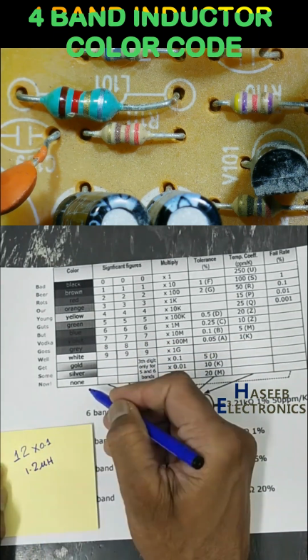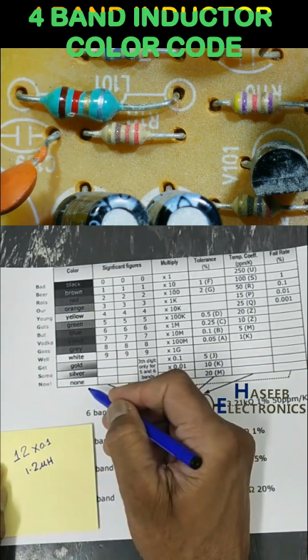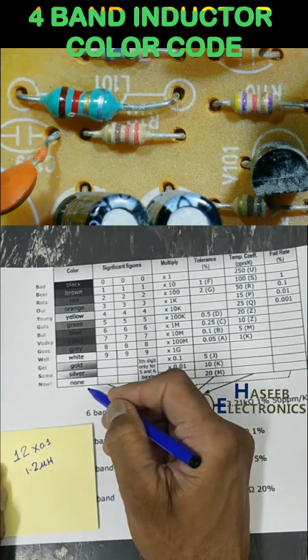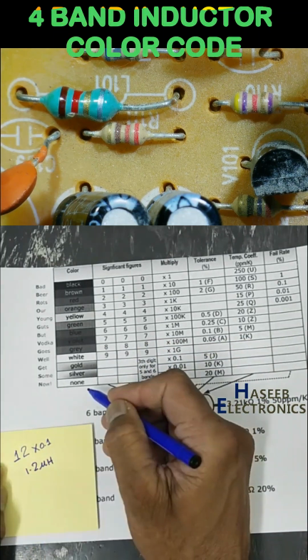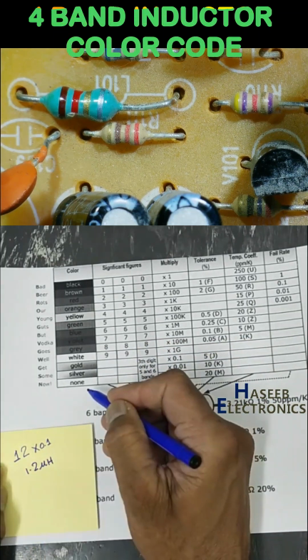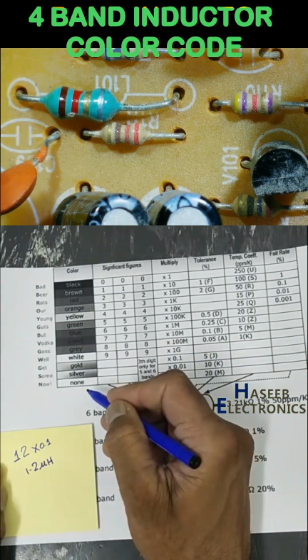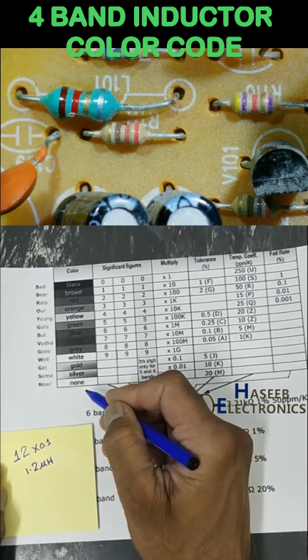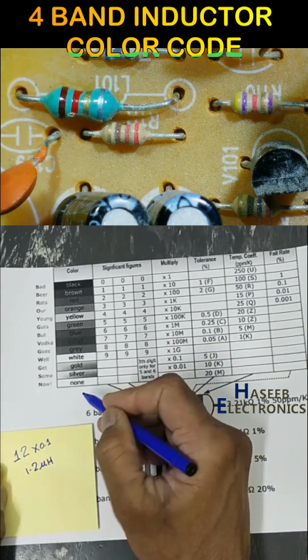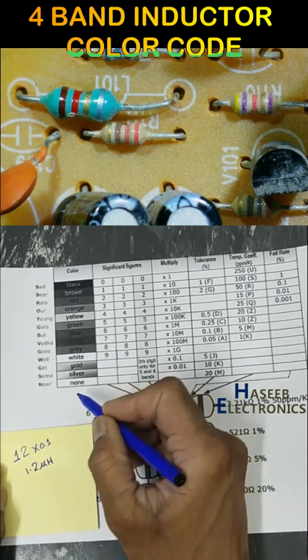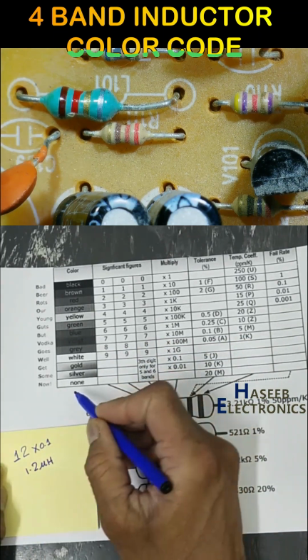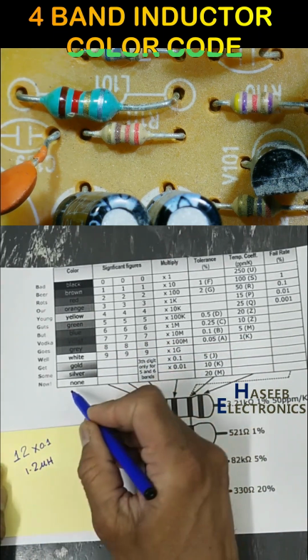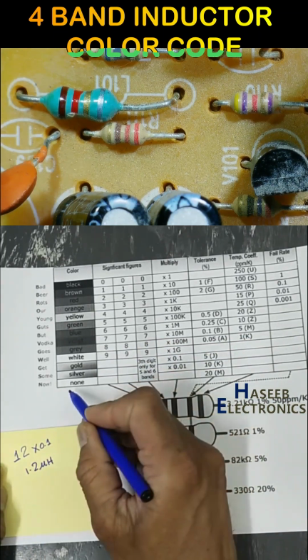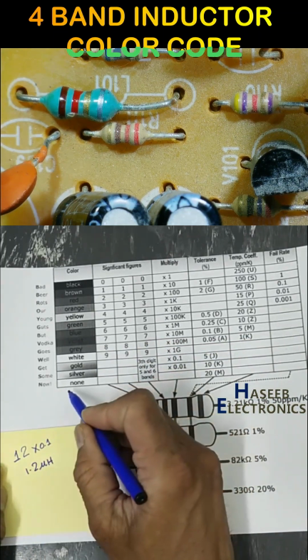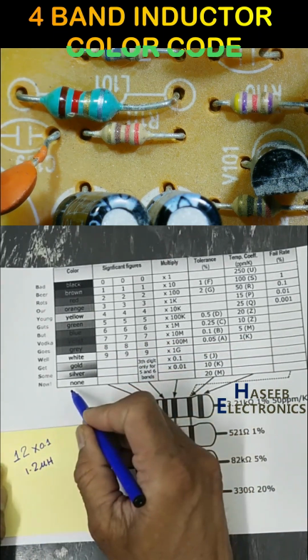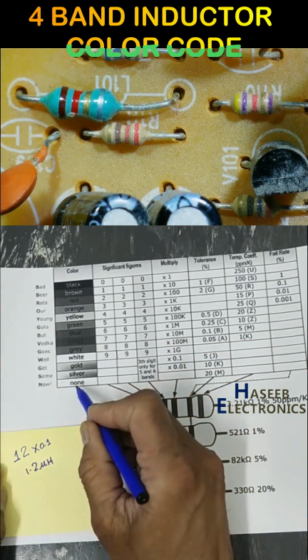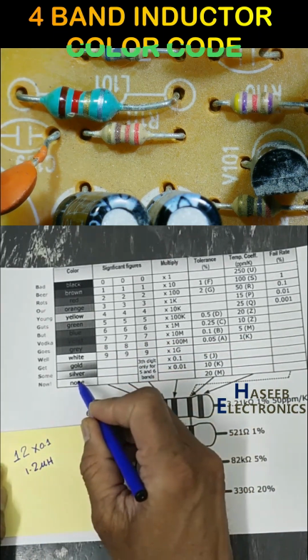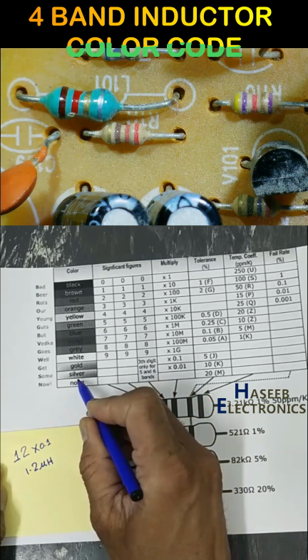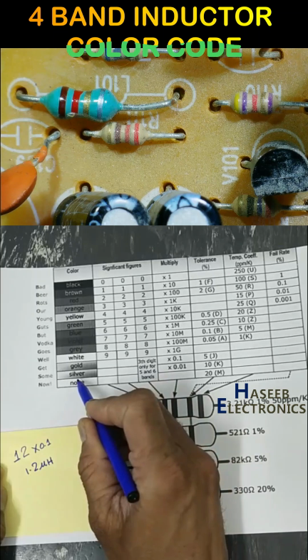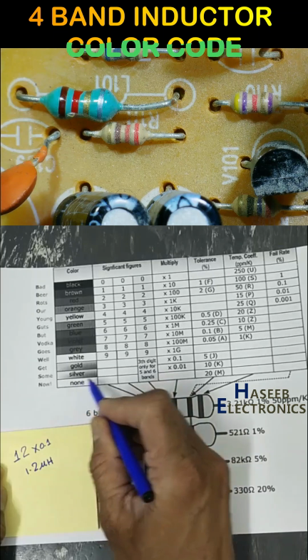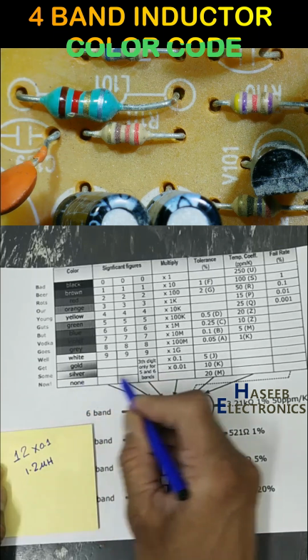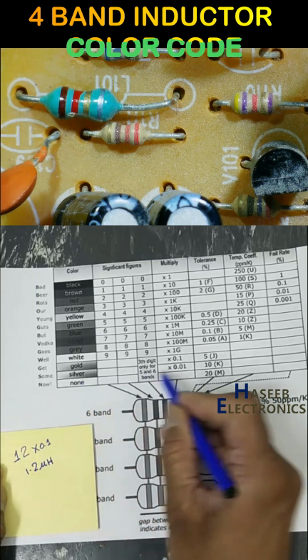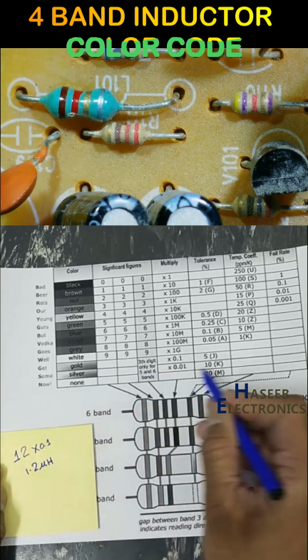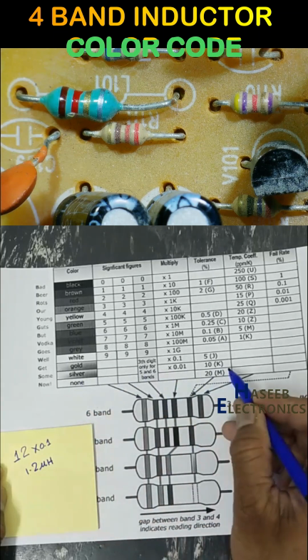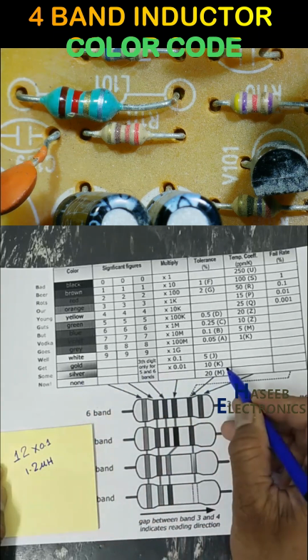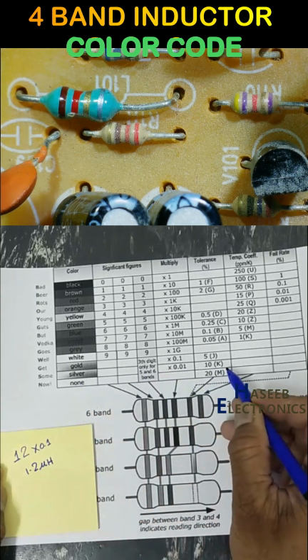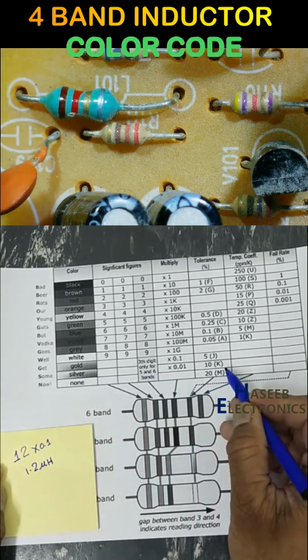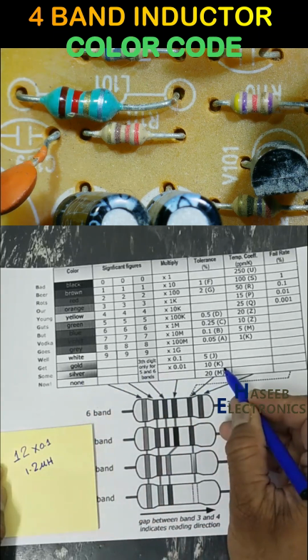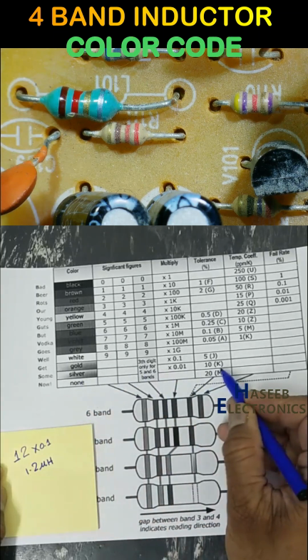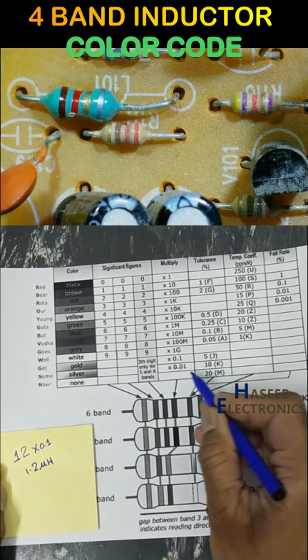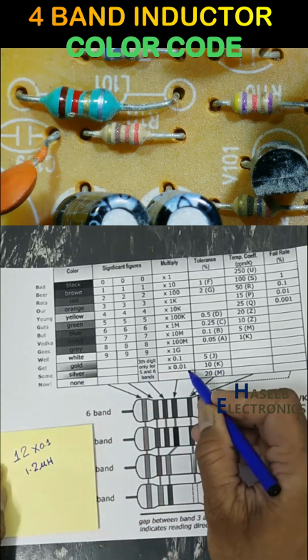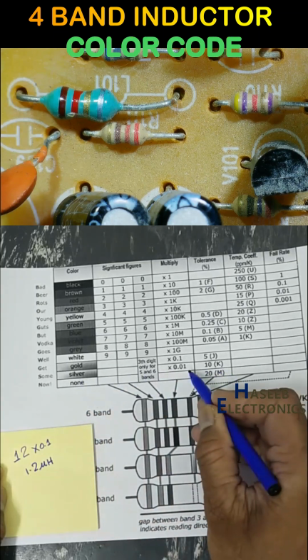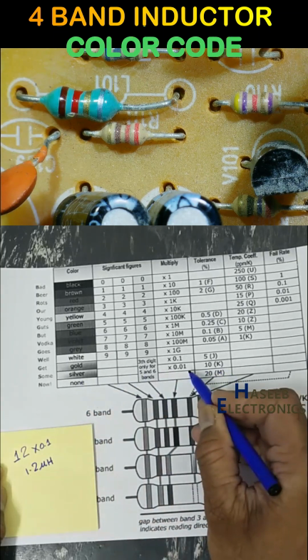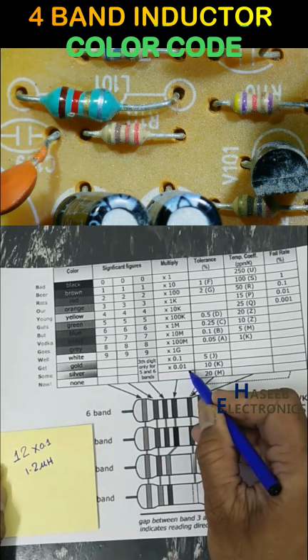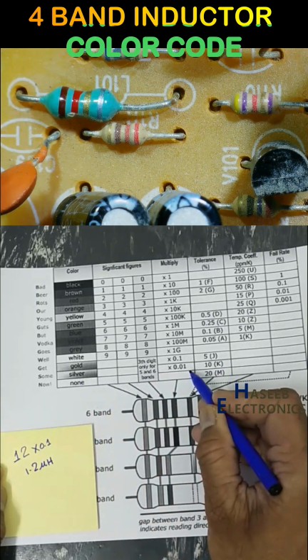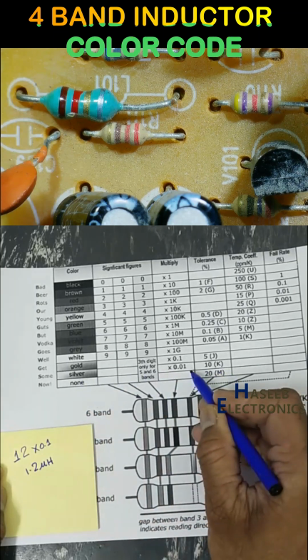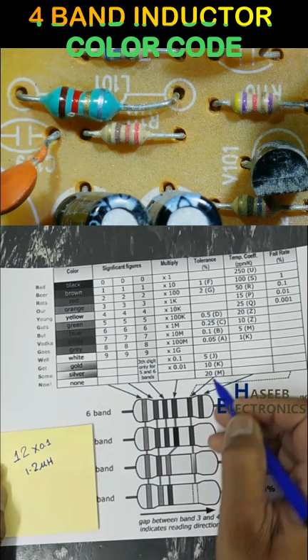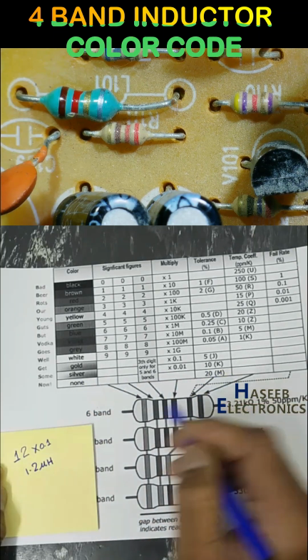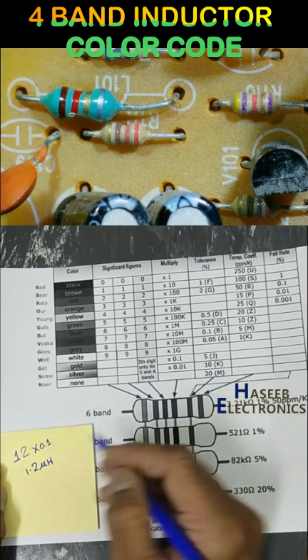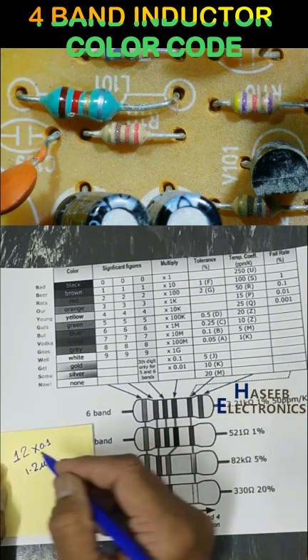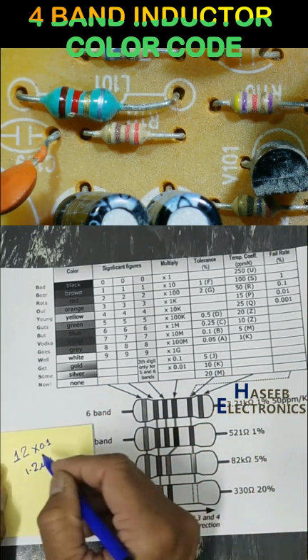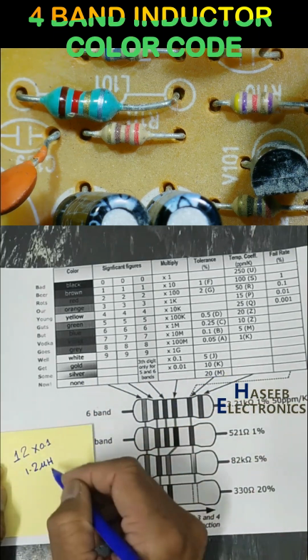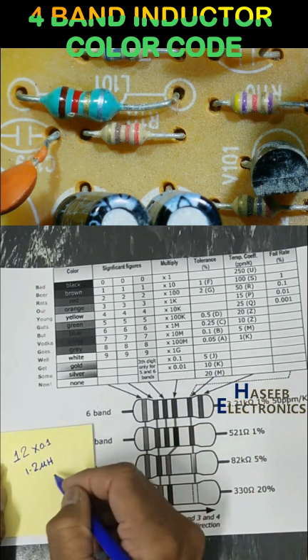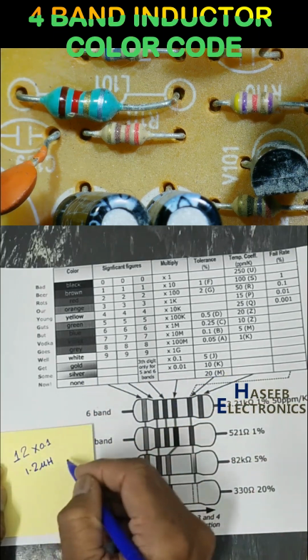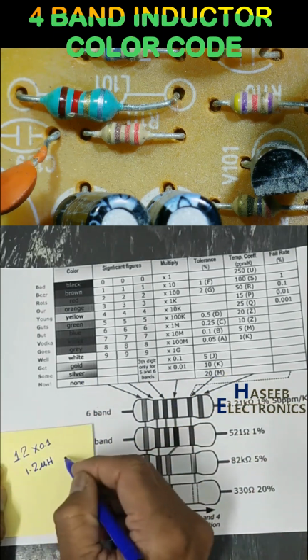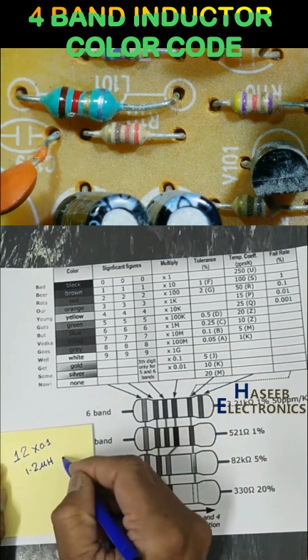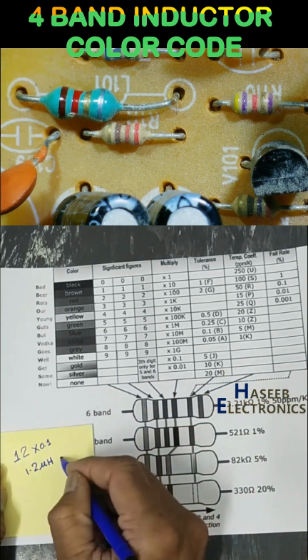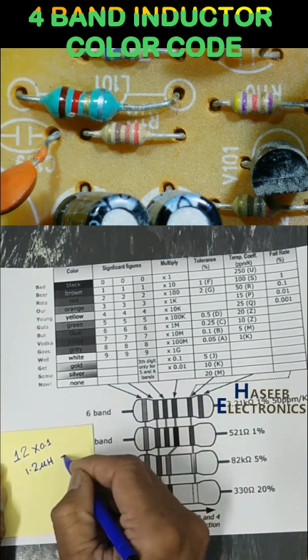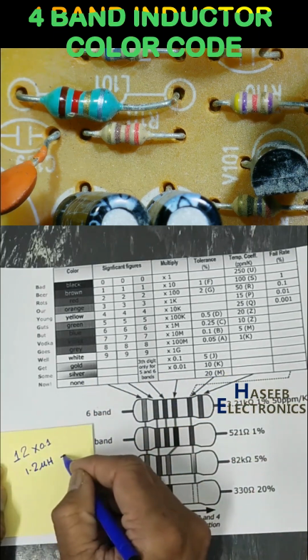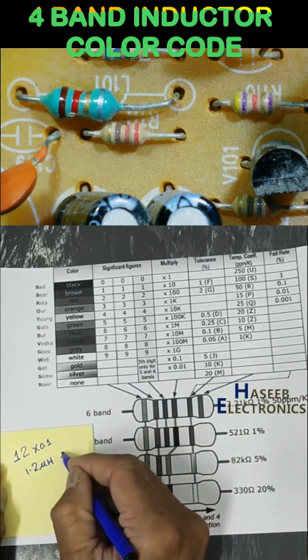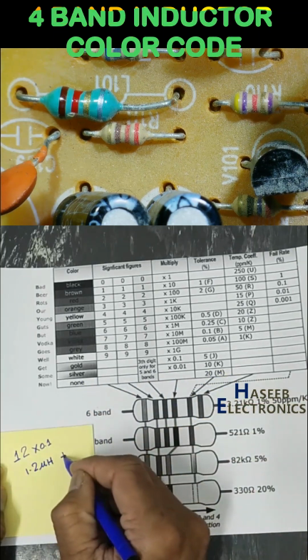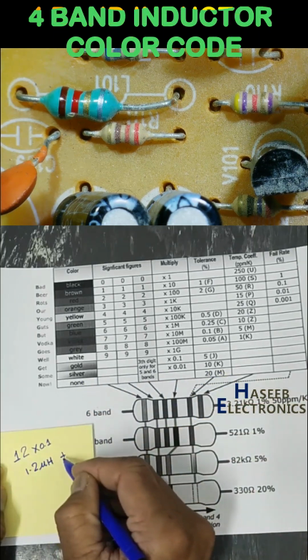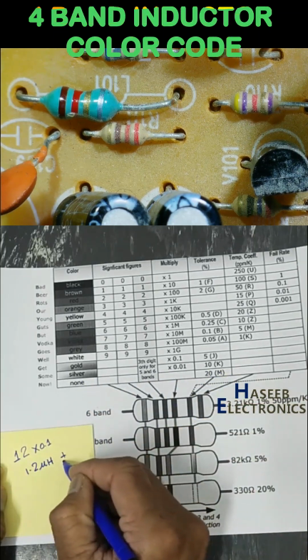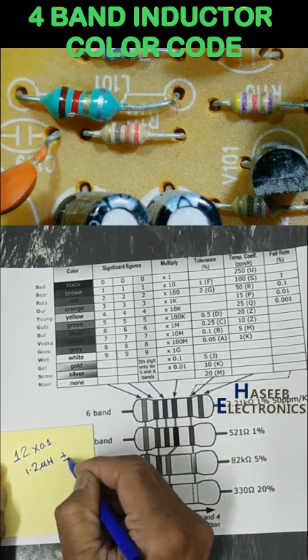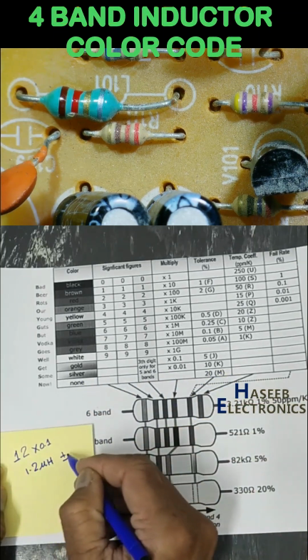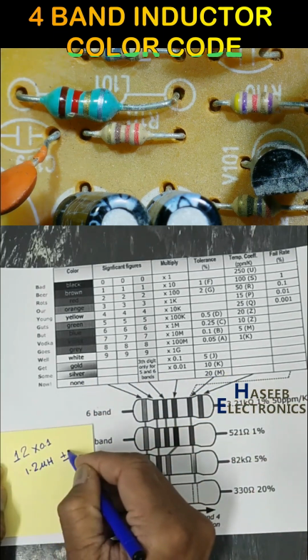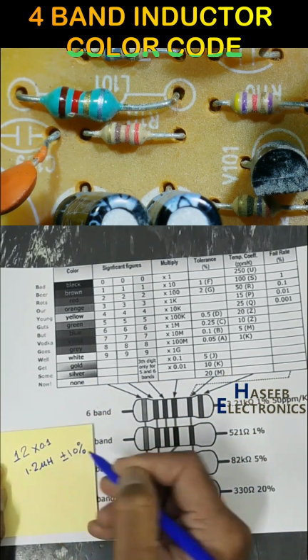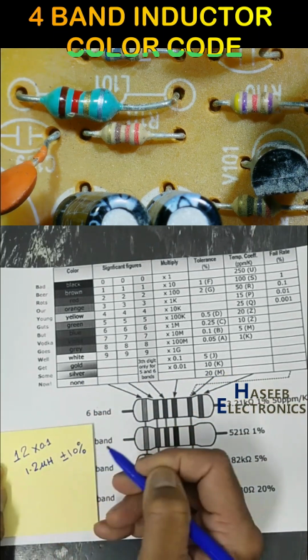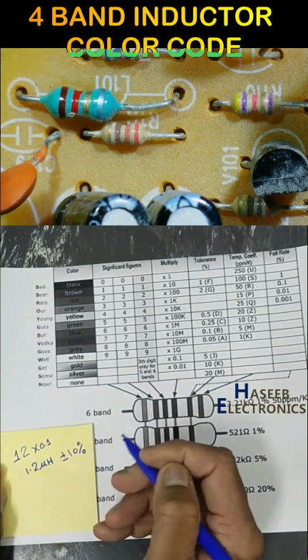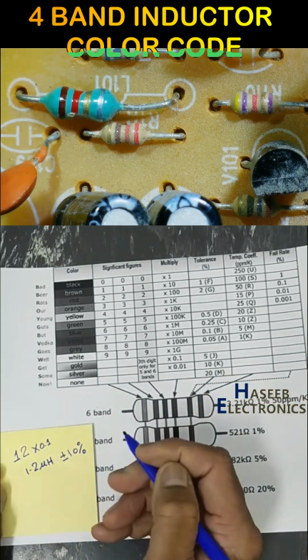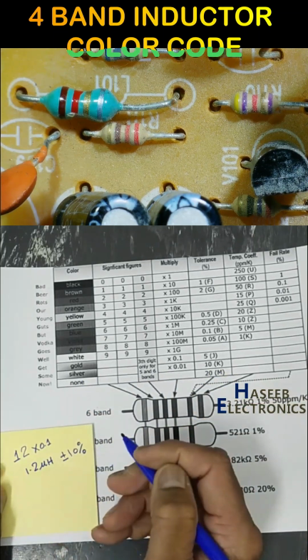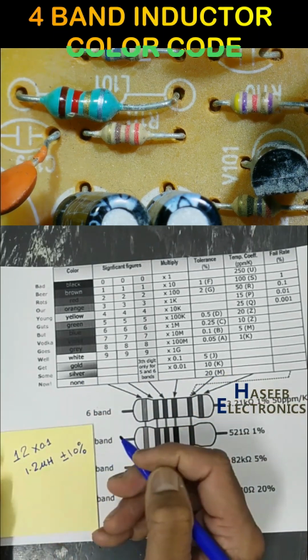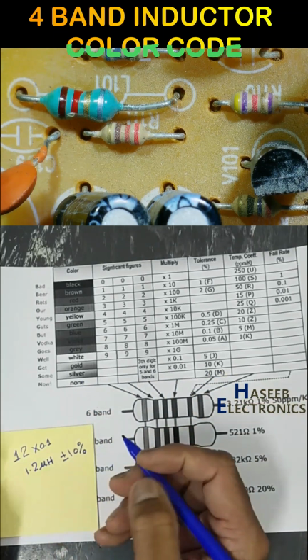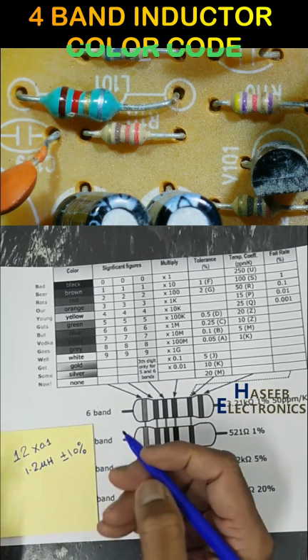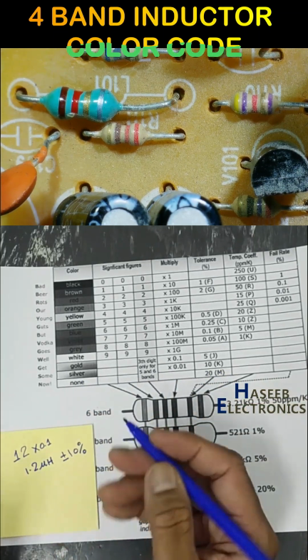The last band is silver. Silver tolerance is plus or minus 10%. Thanks for watching.